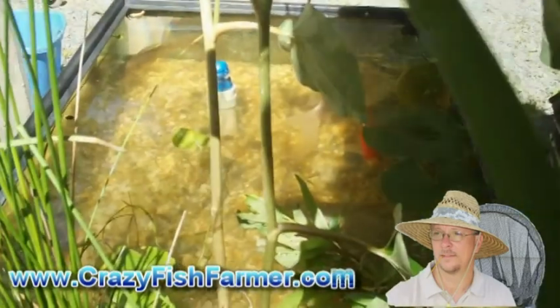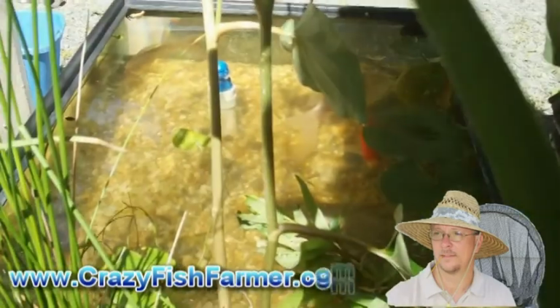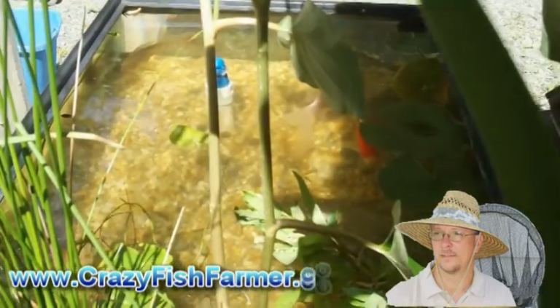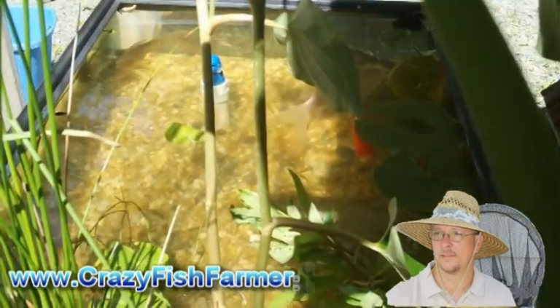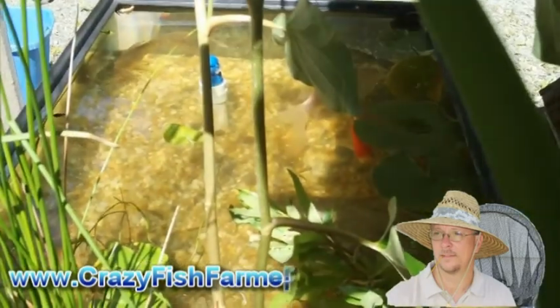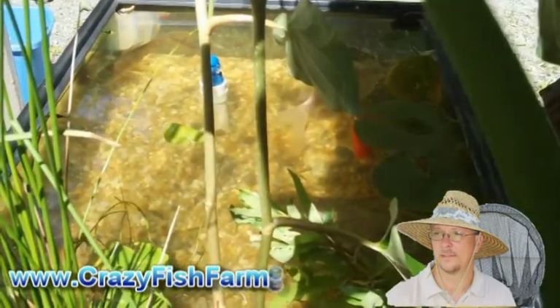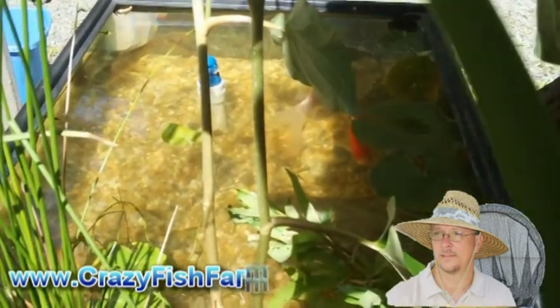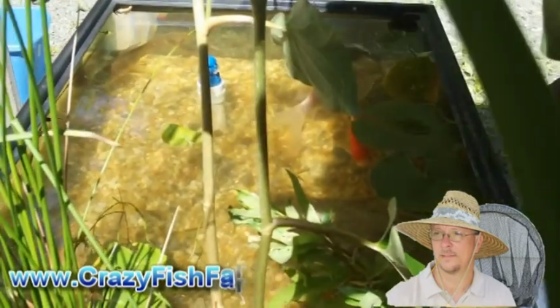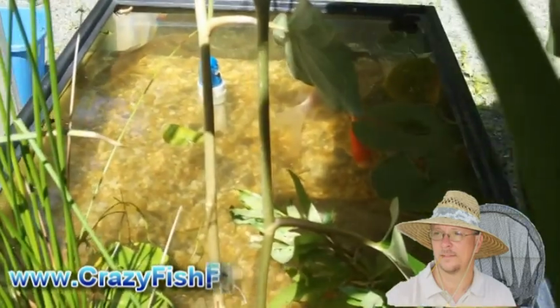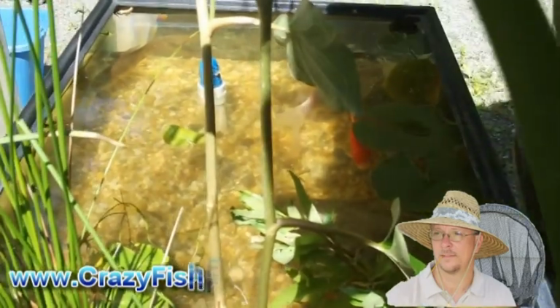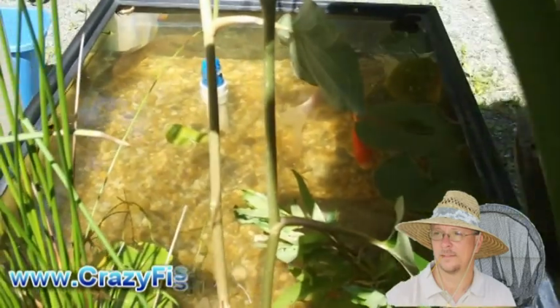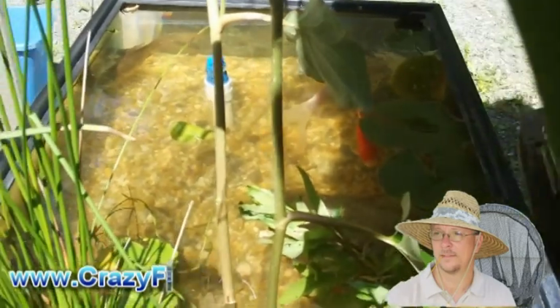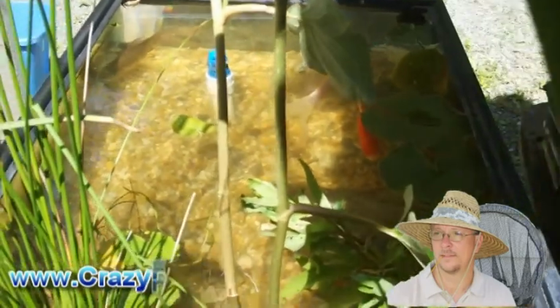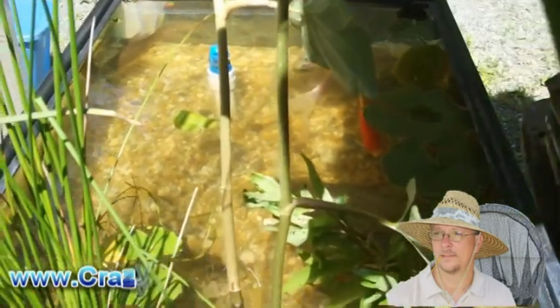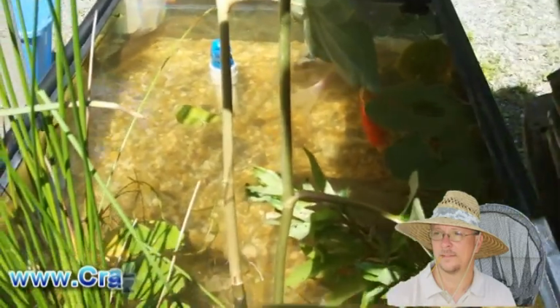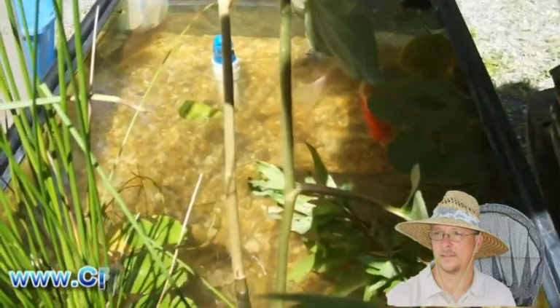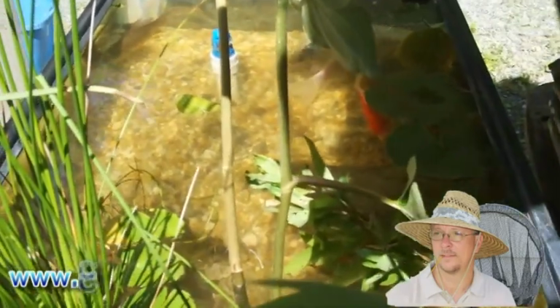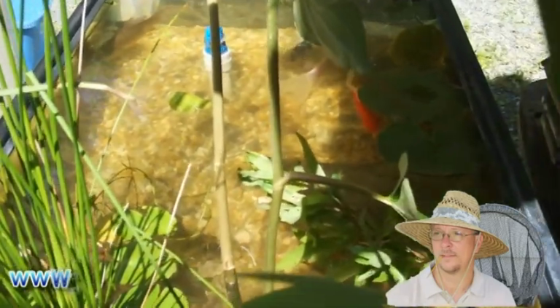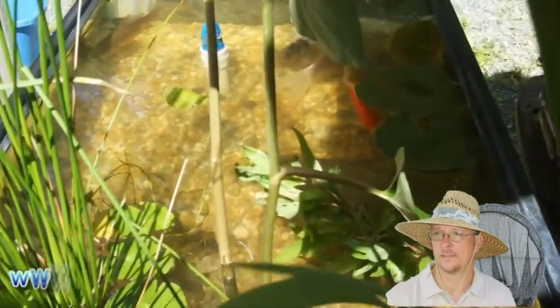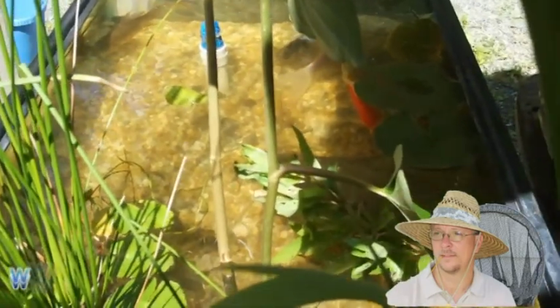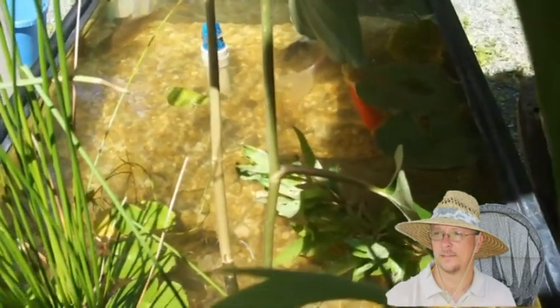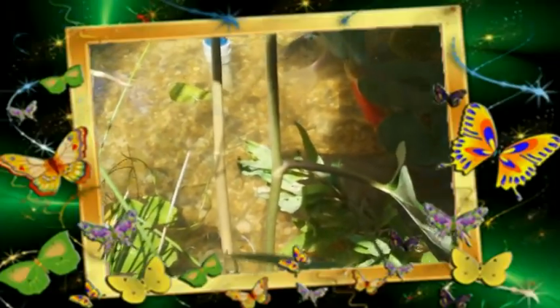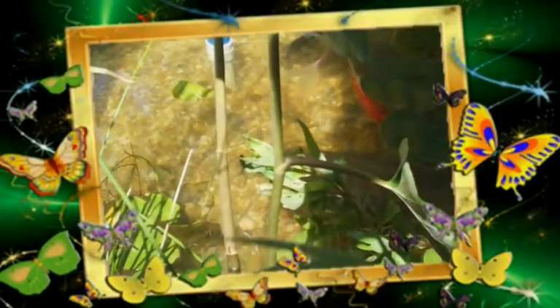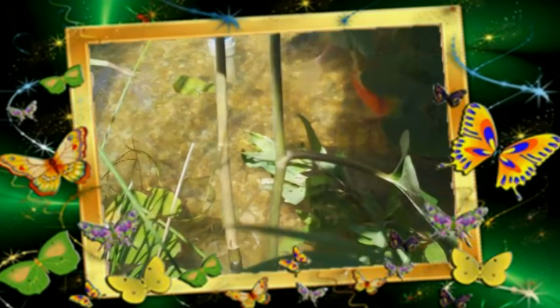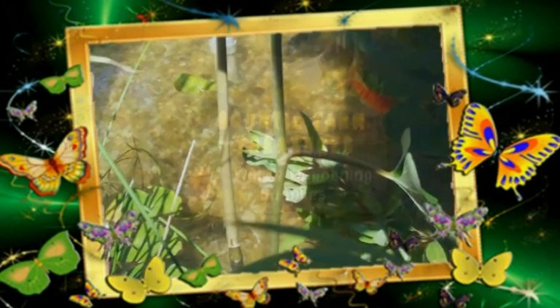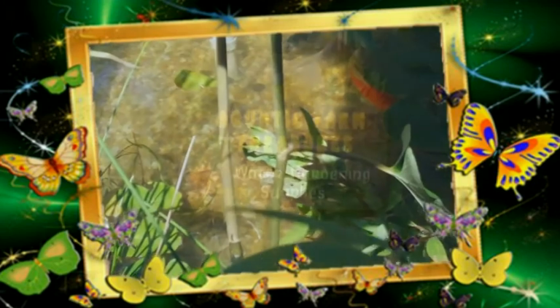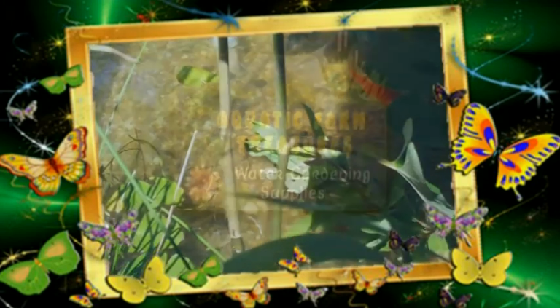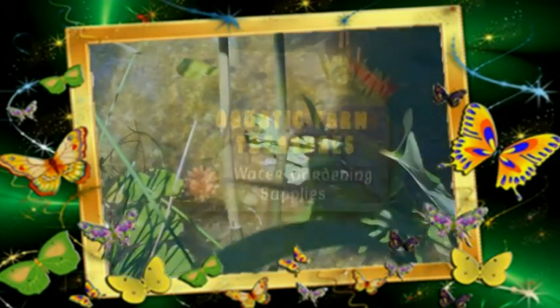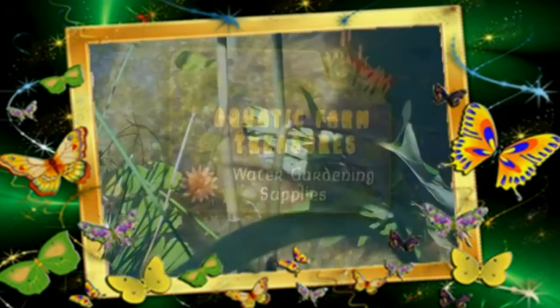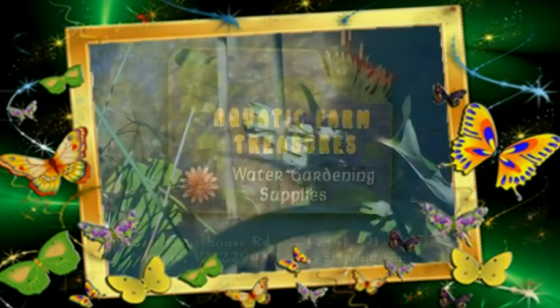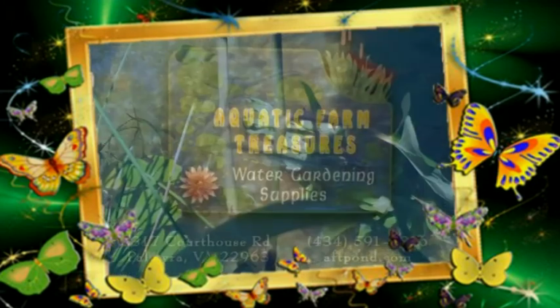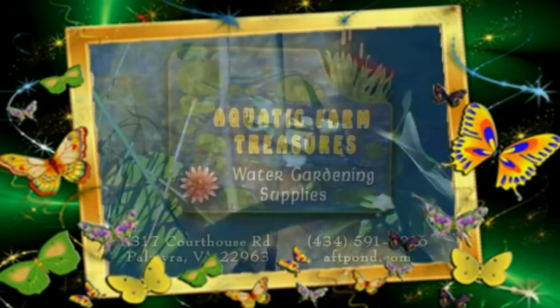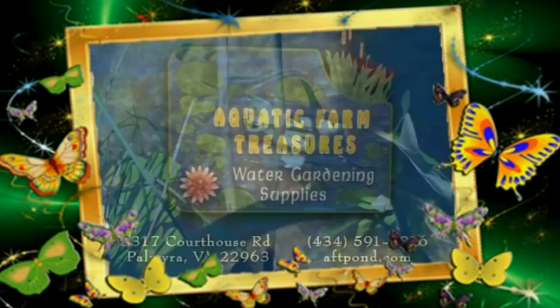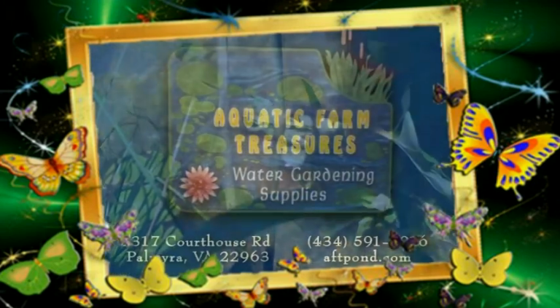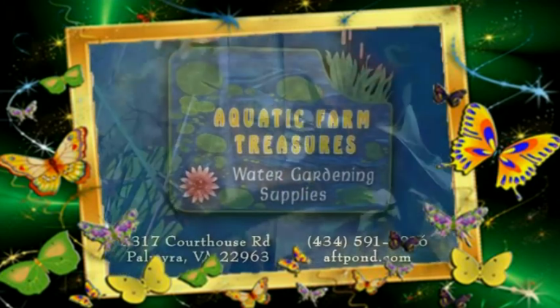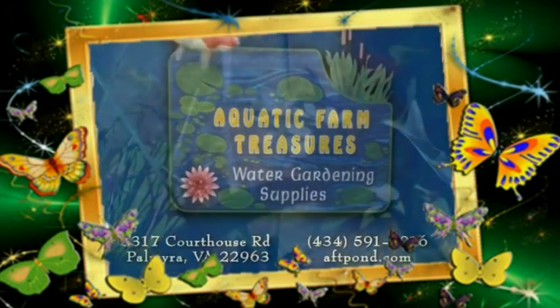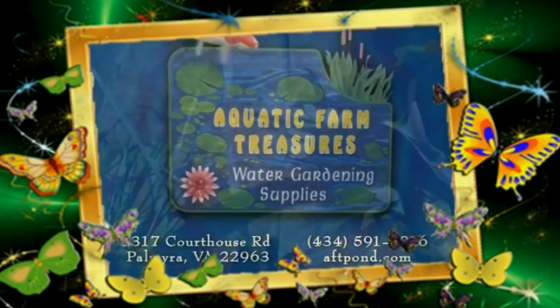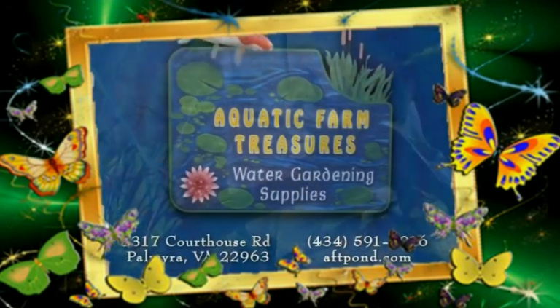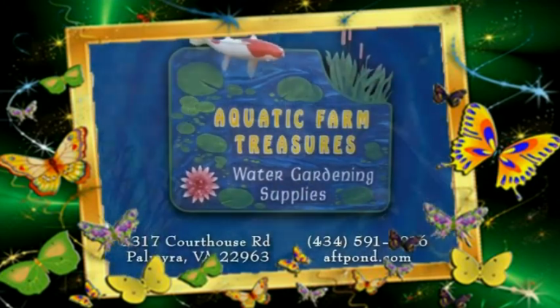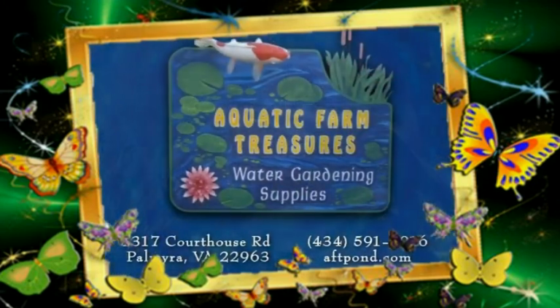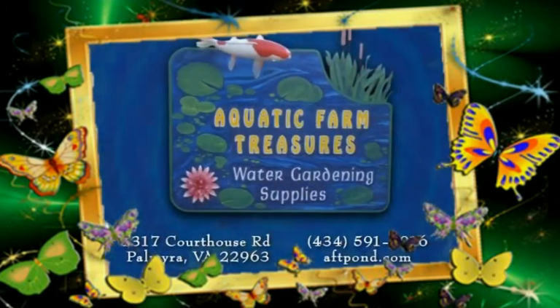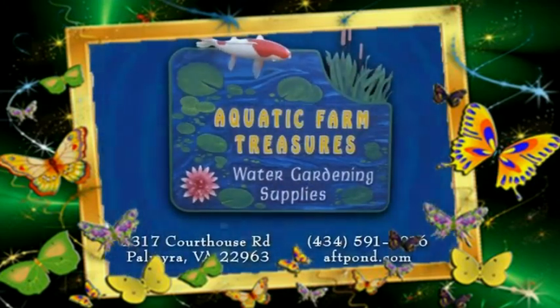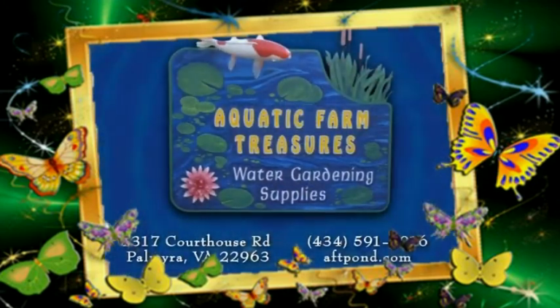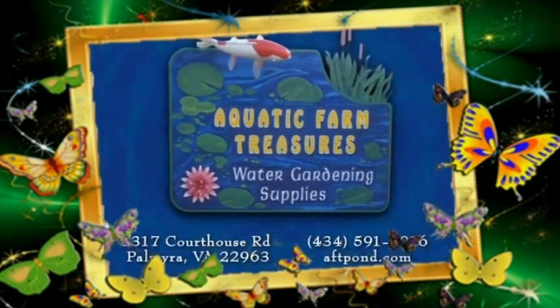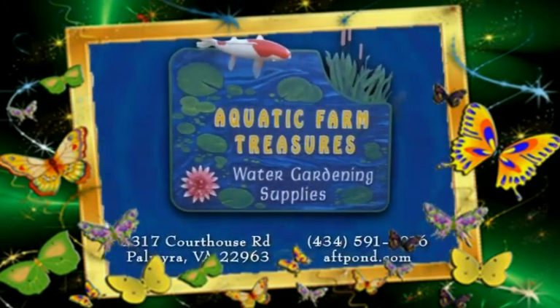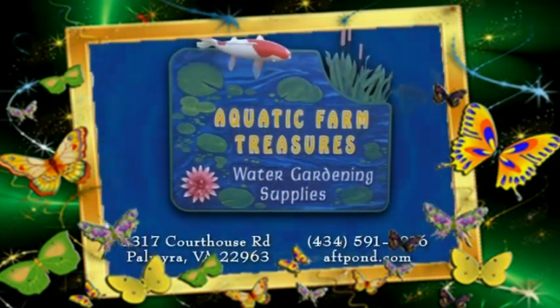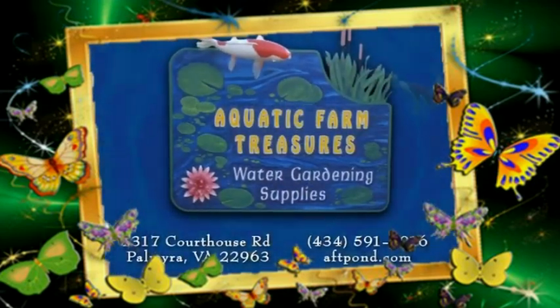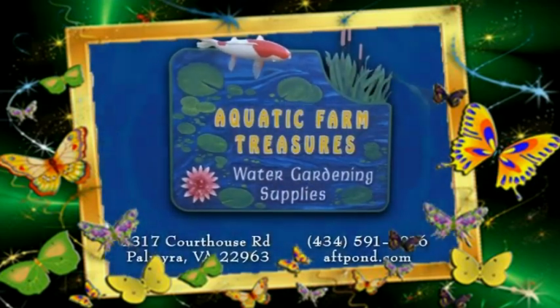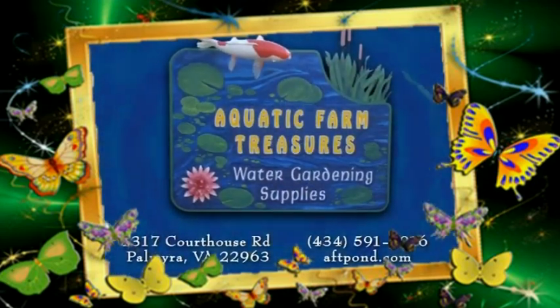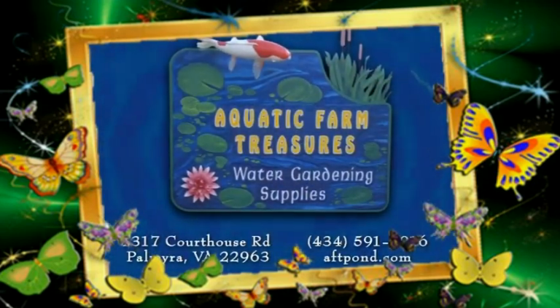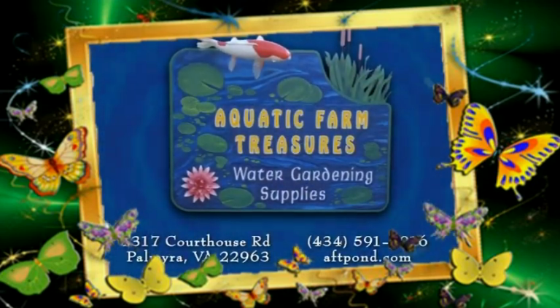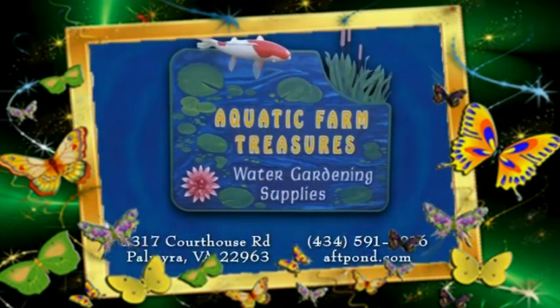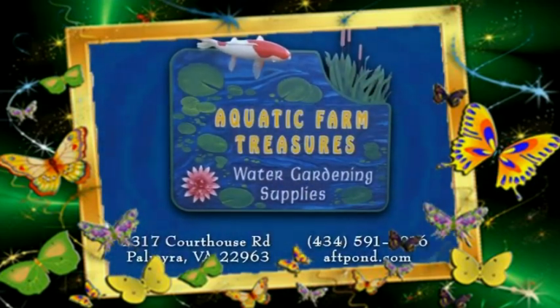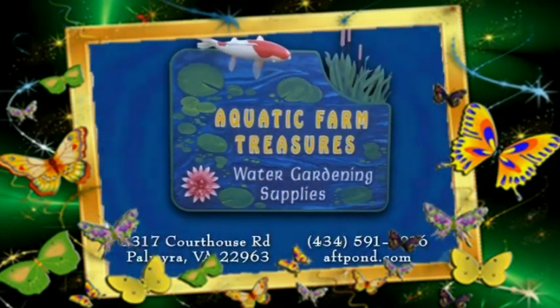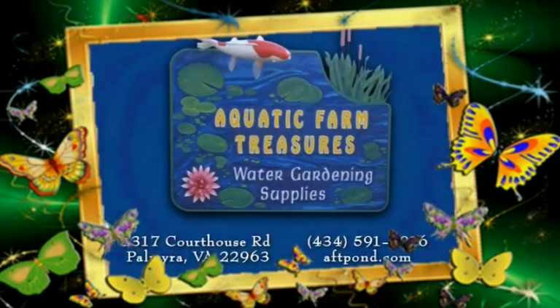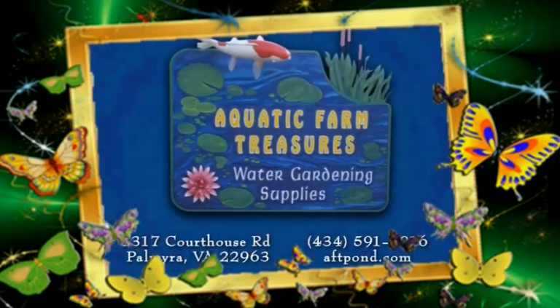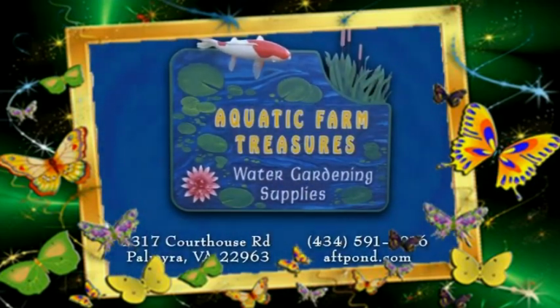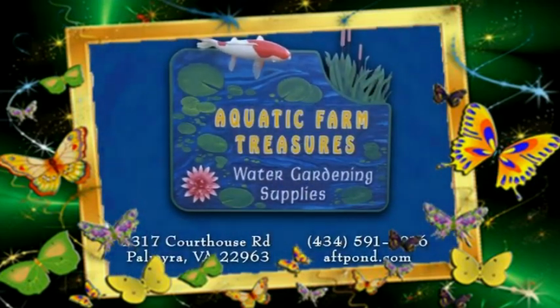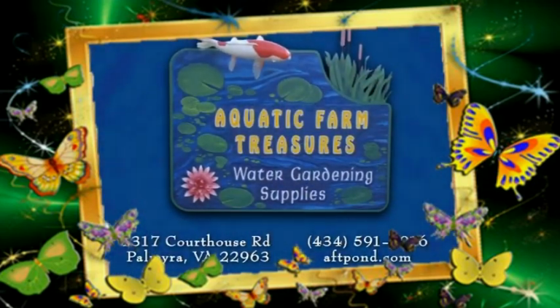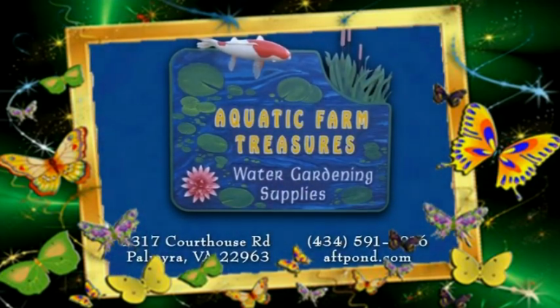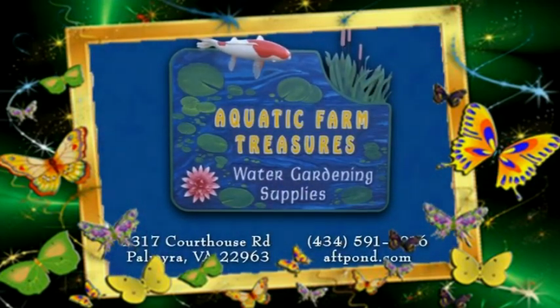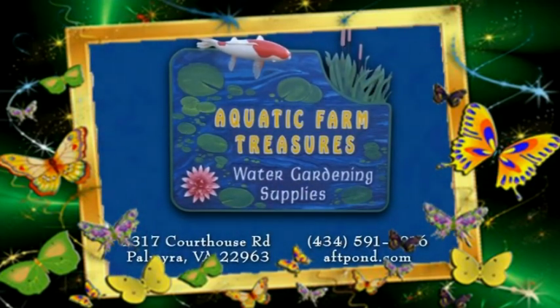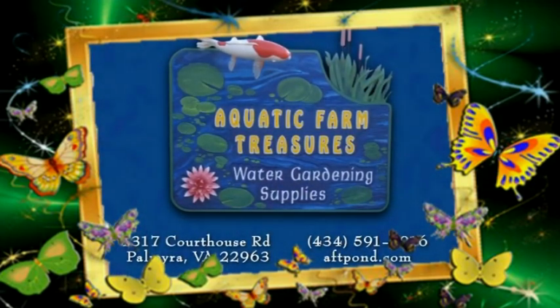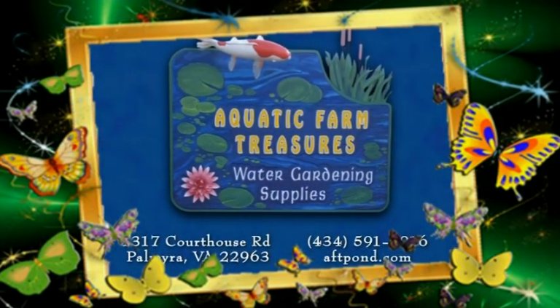Well, that's it for now, we'll see you next time. Take care. Aquatic Farm Treasures — we have all your water gardening wishes.